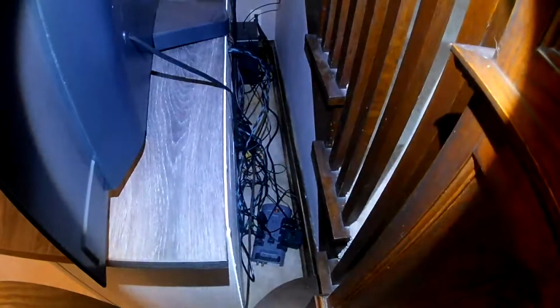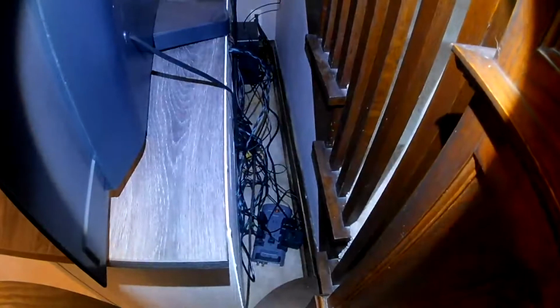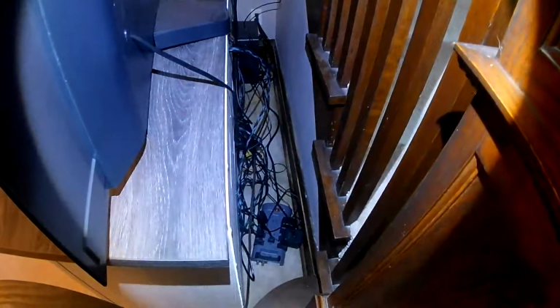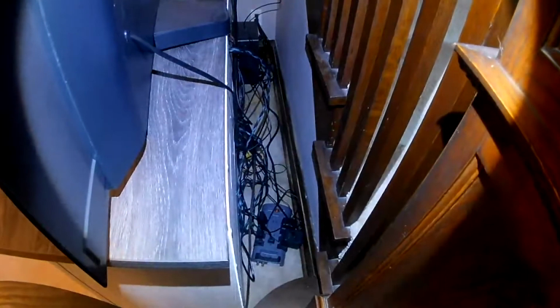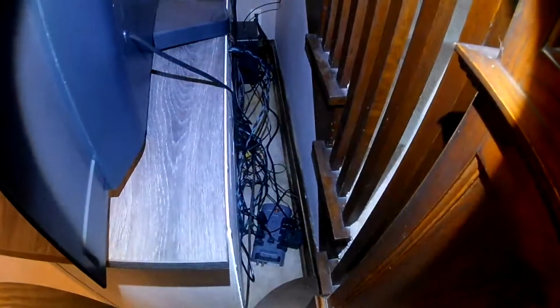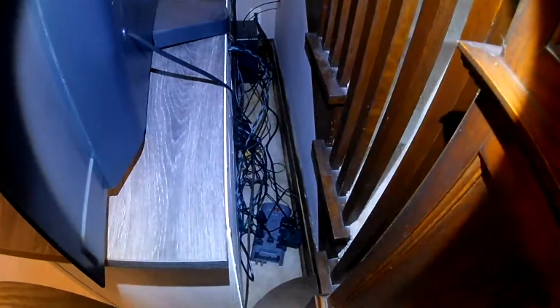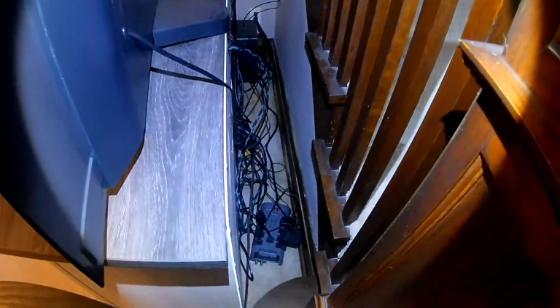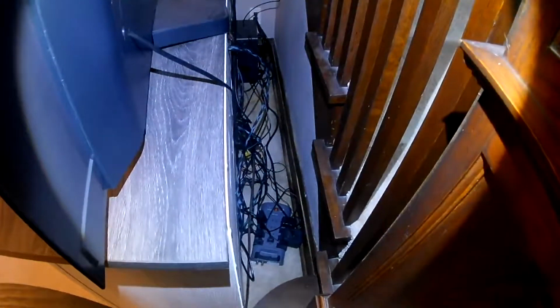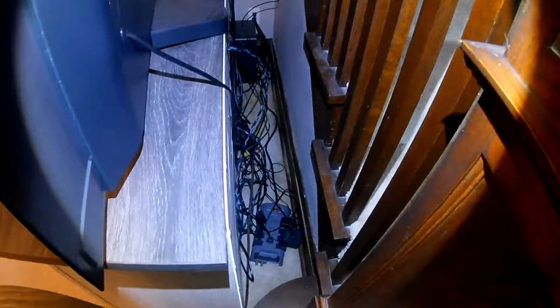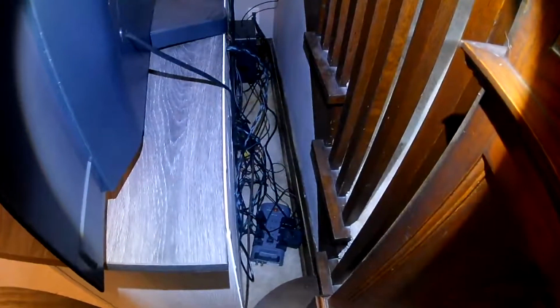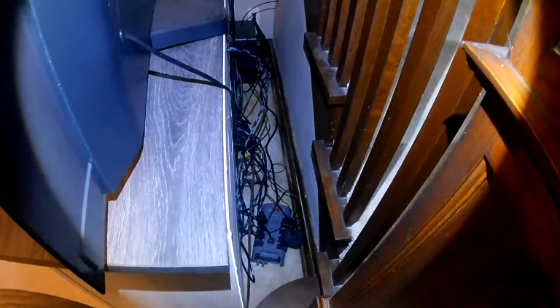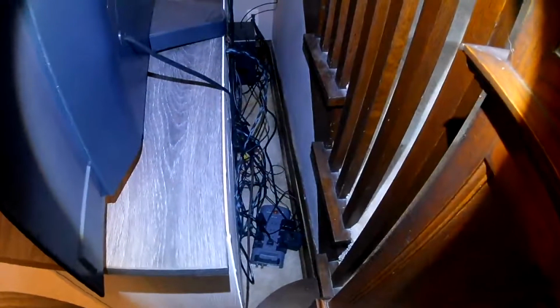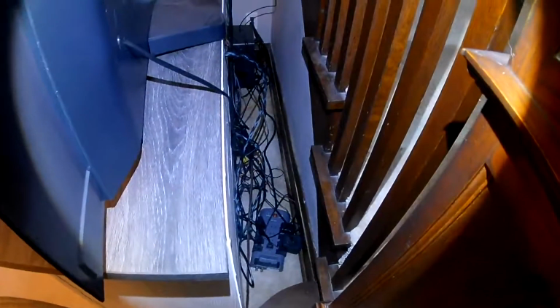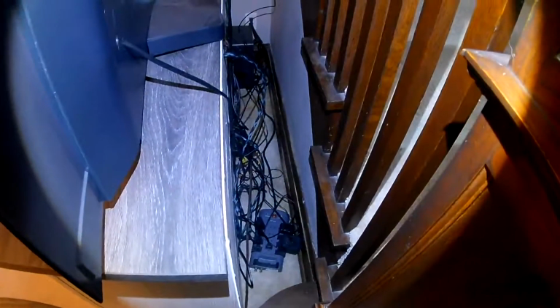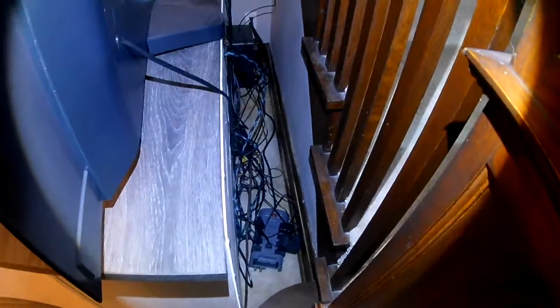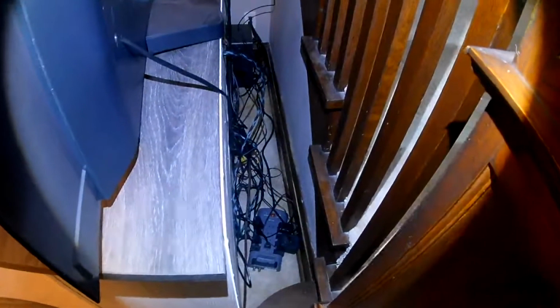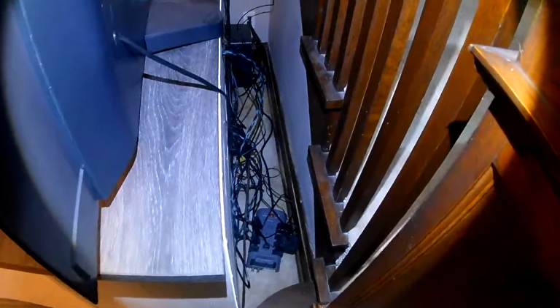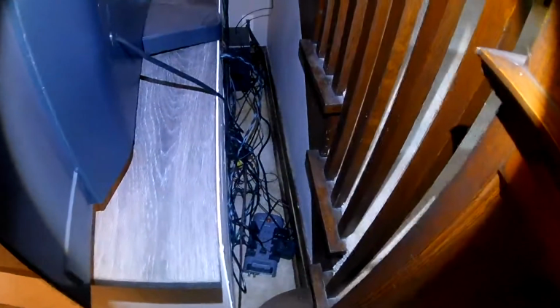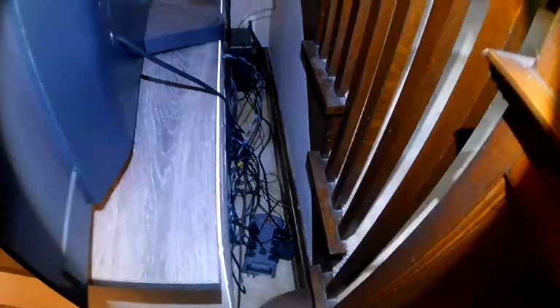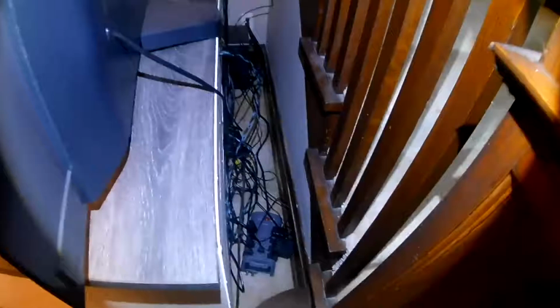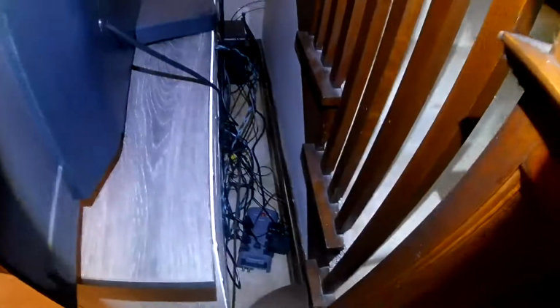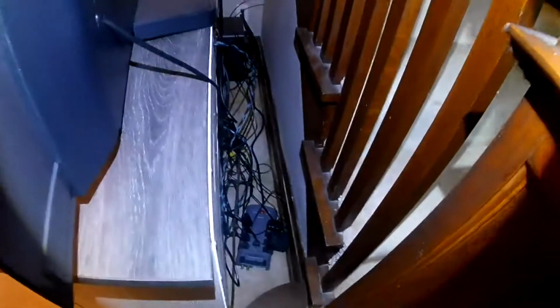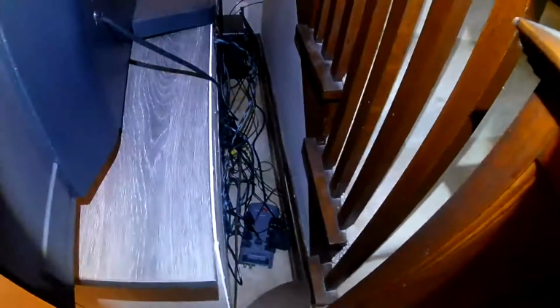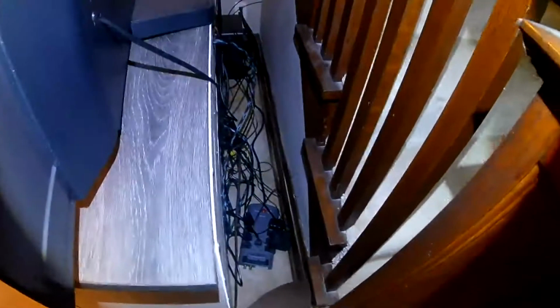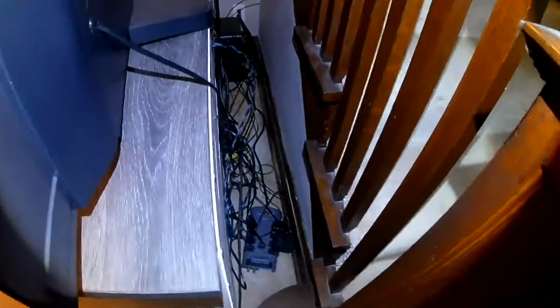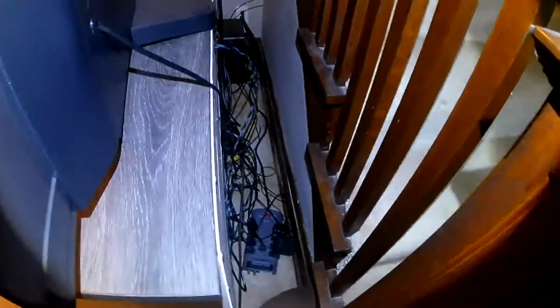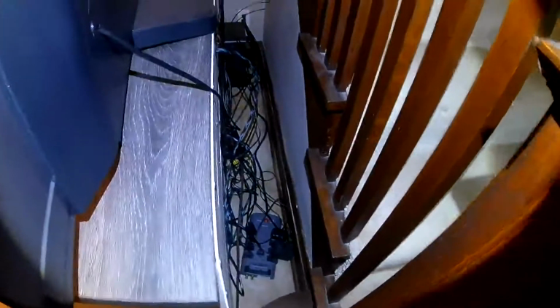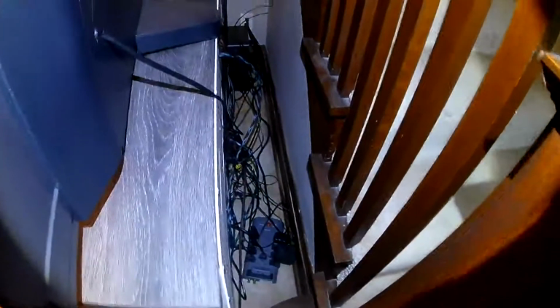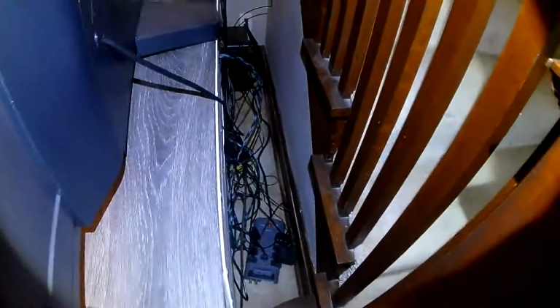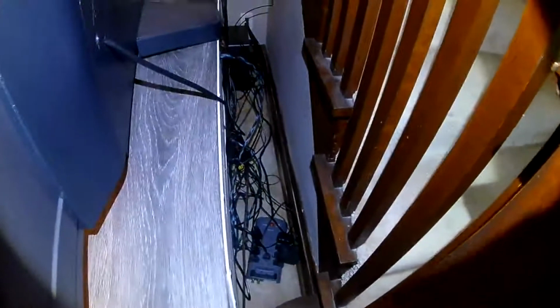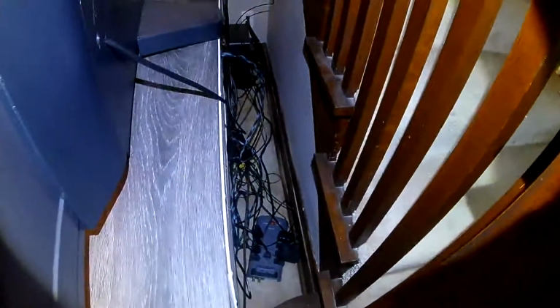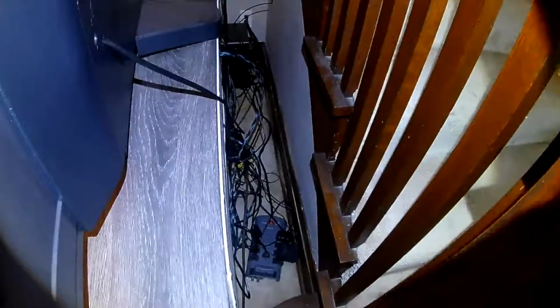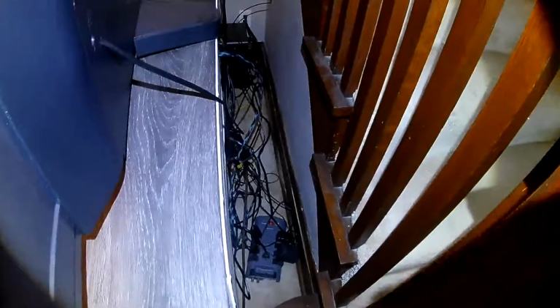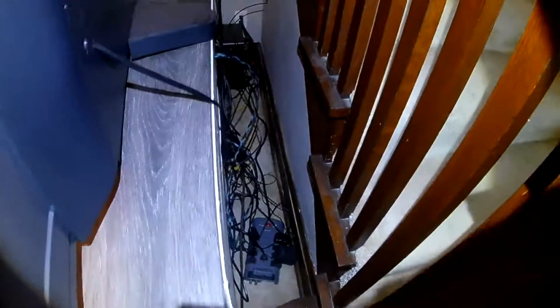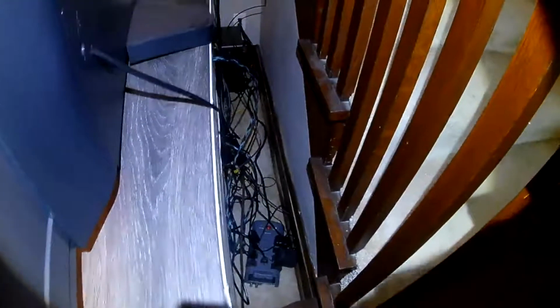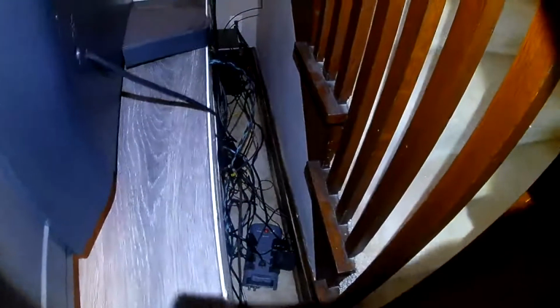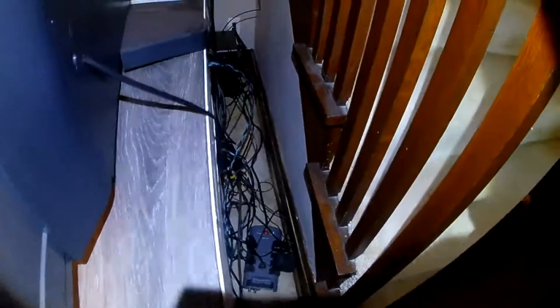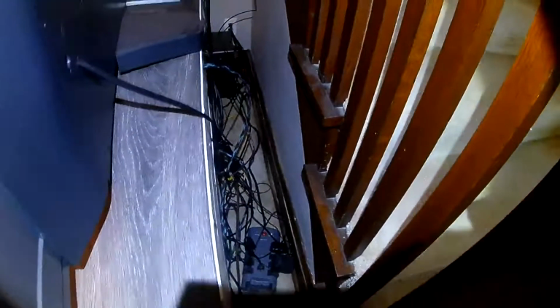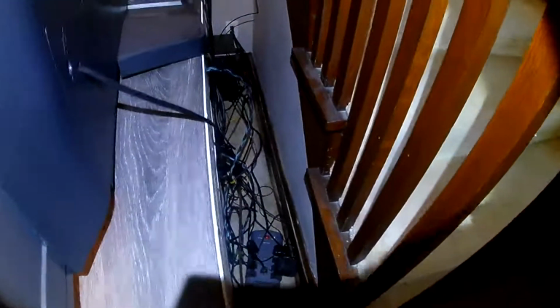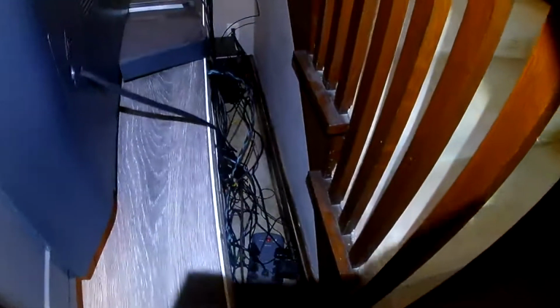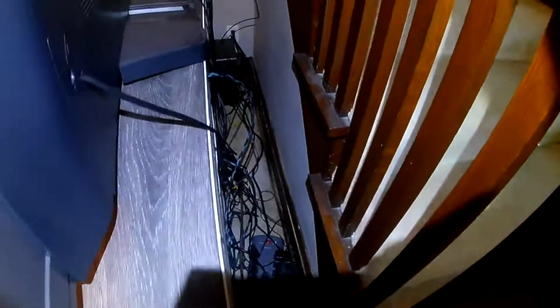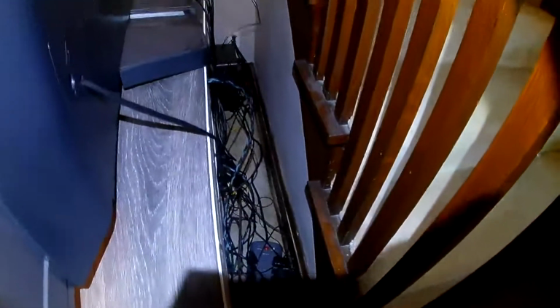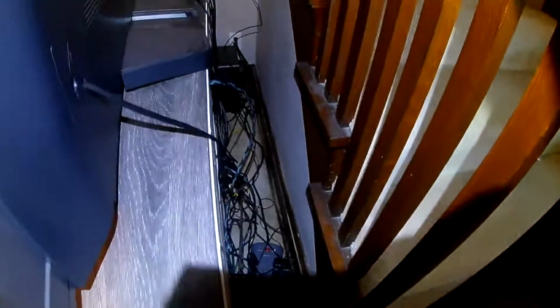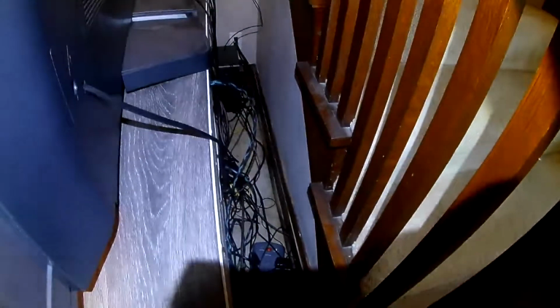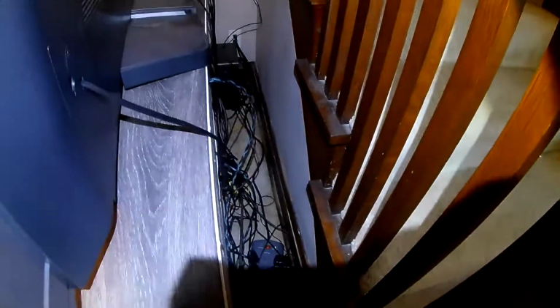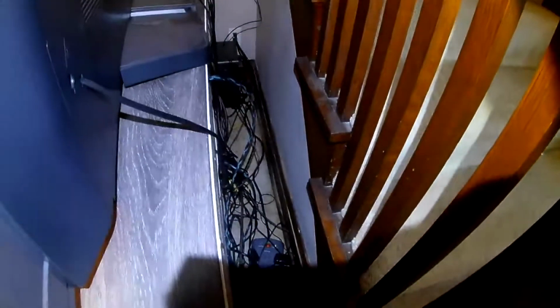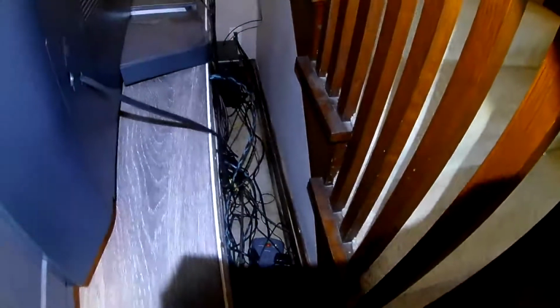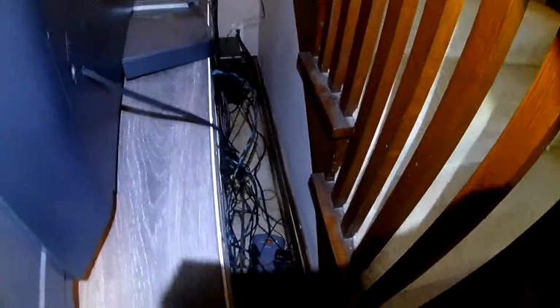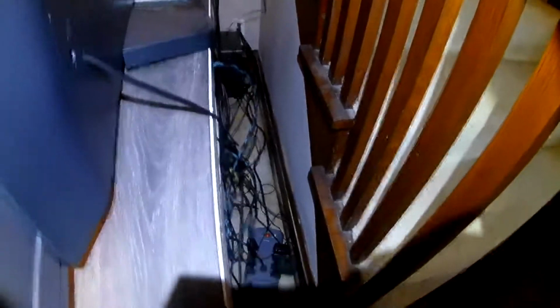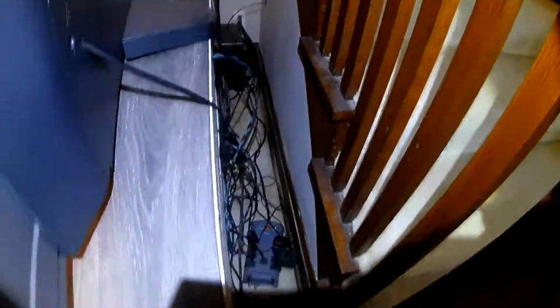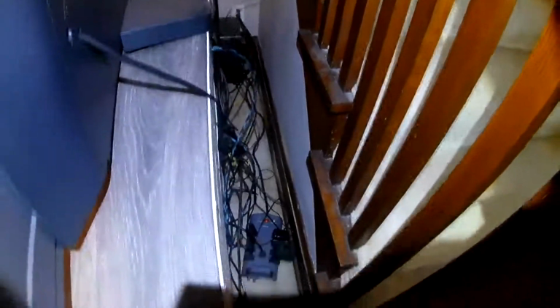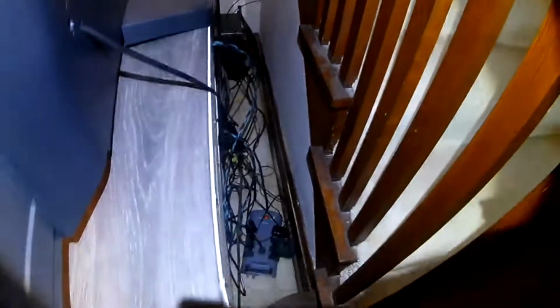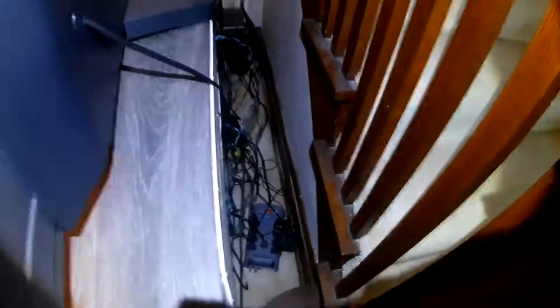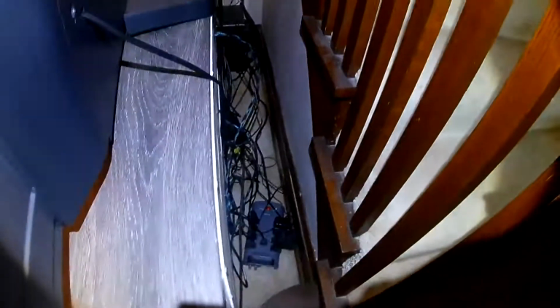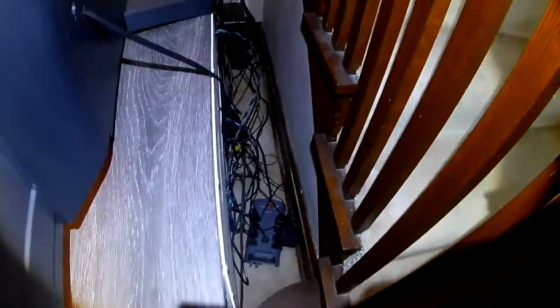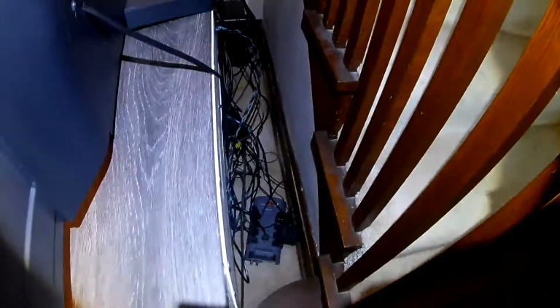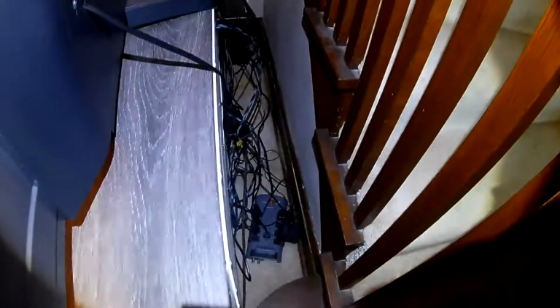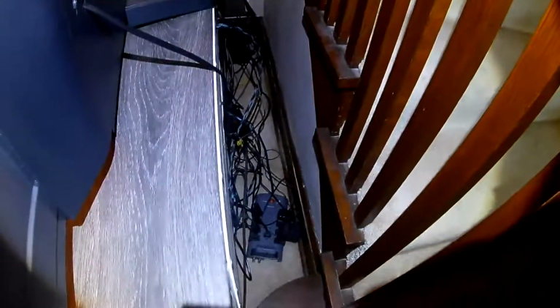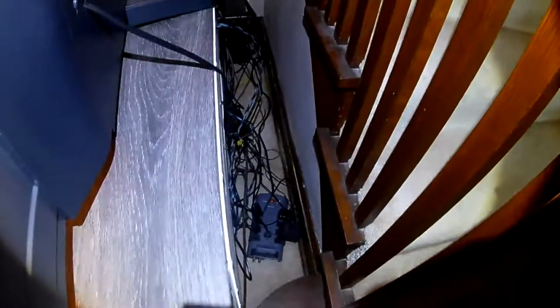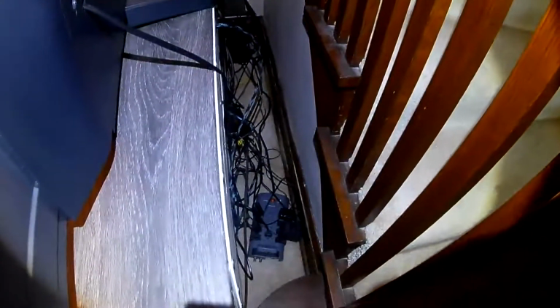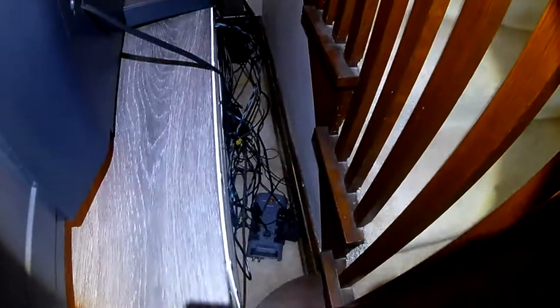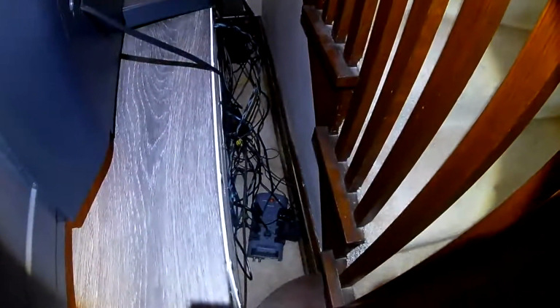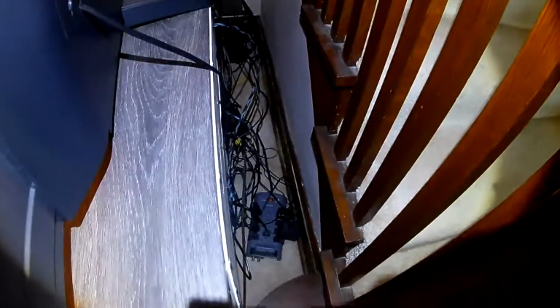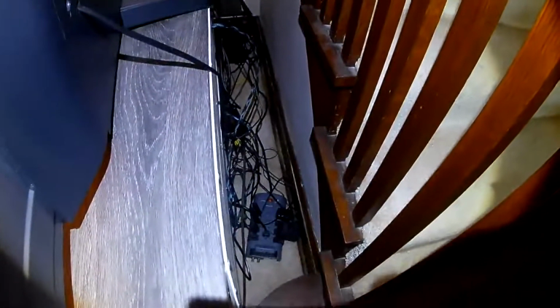This is what it looks like before — behind my new TV stand and TV. All these wires. Looks terrible.